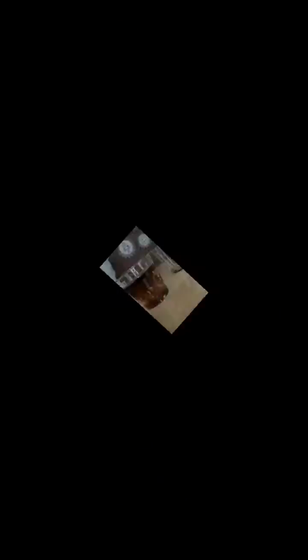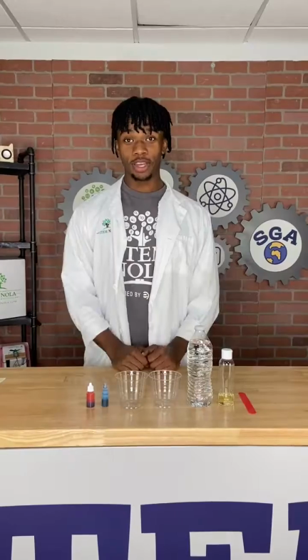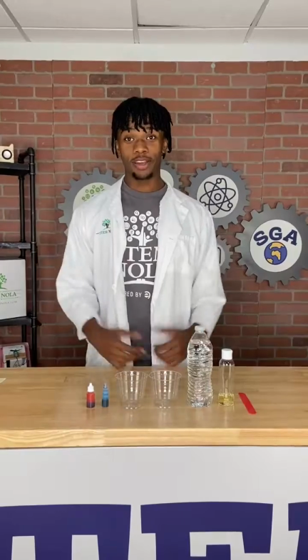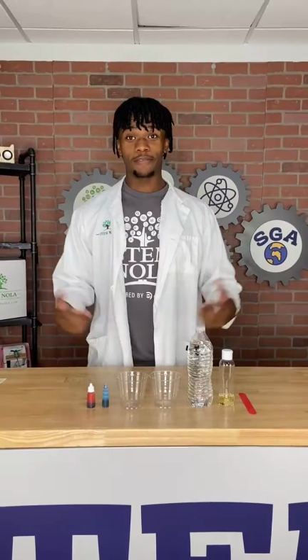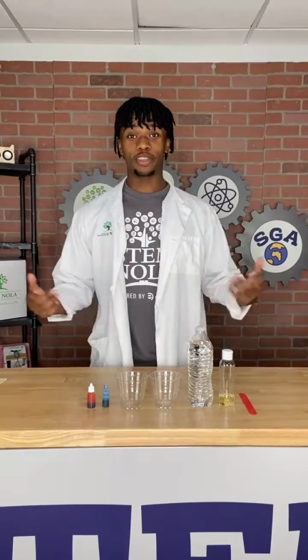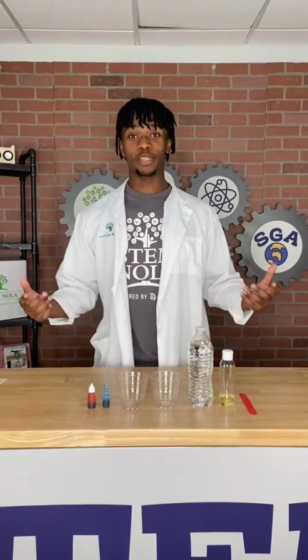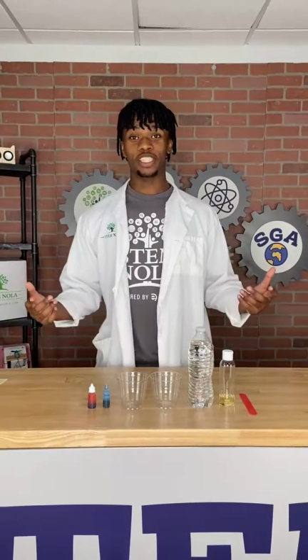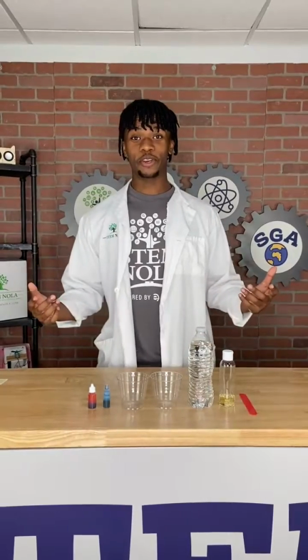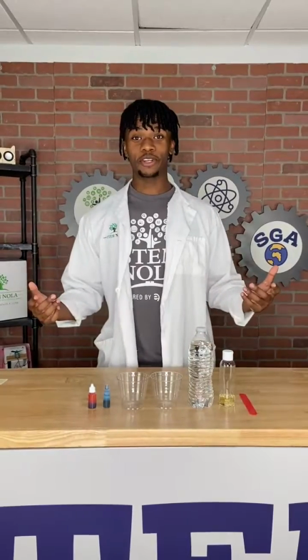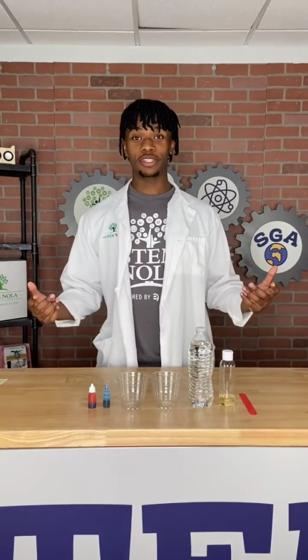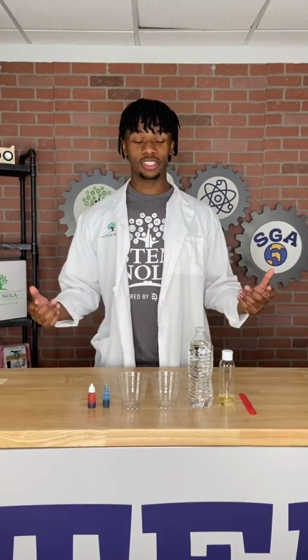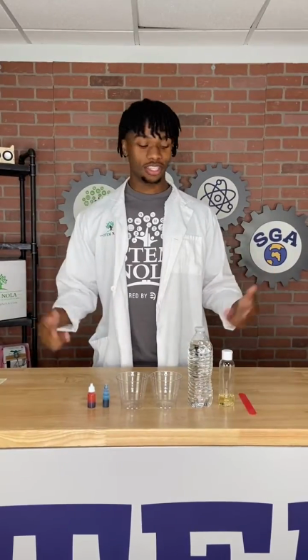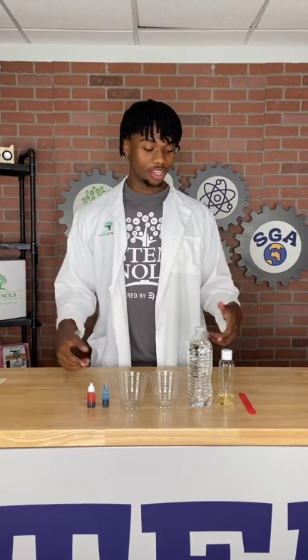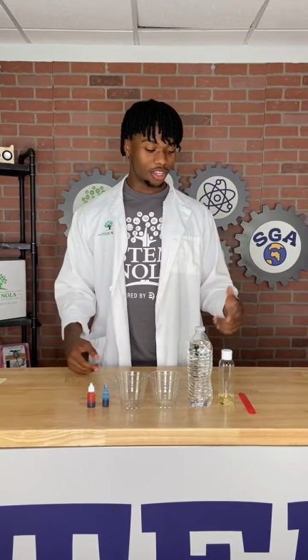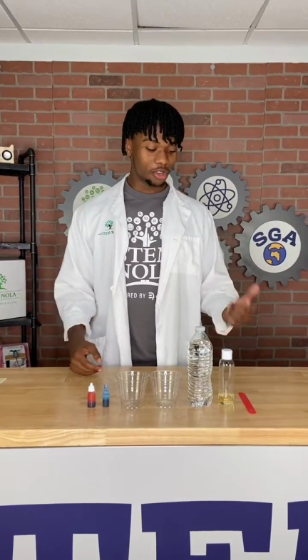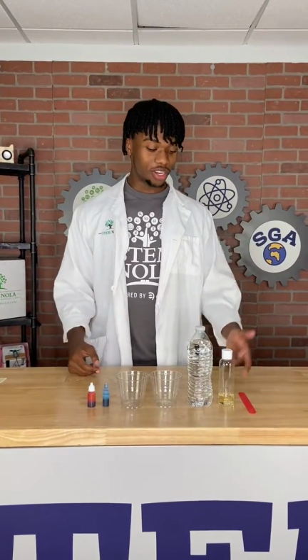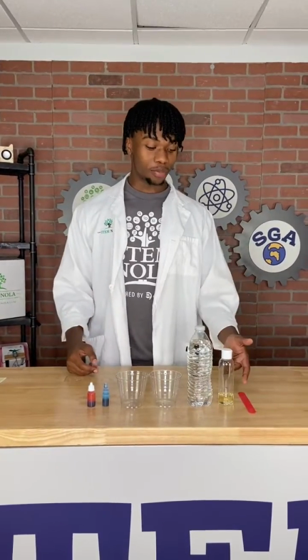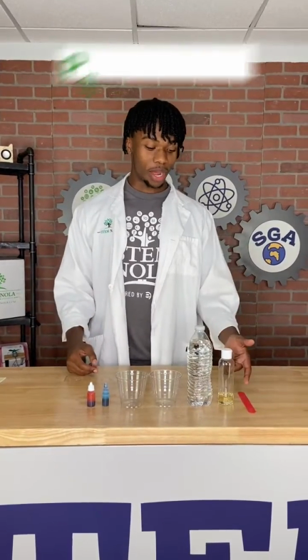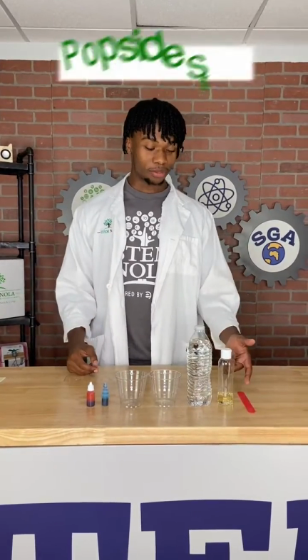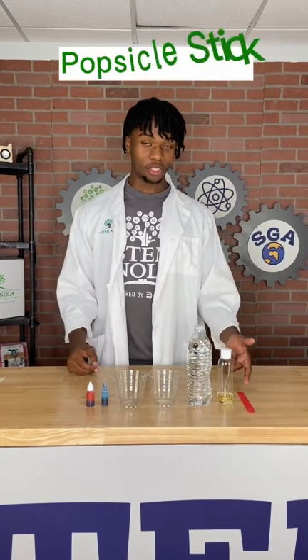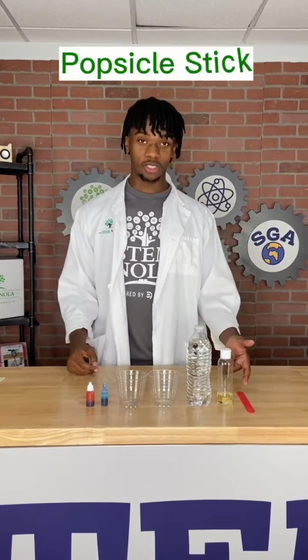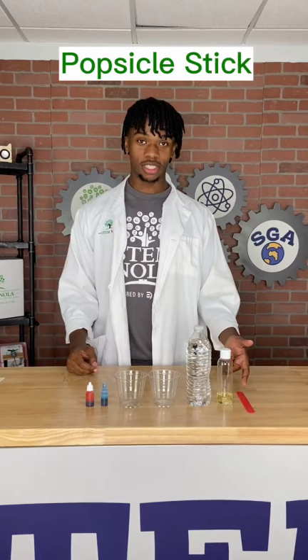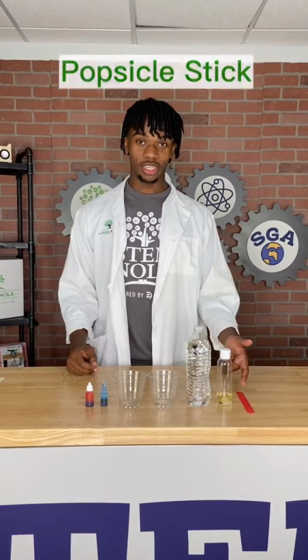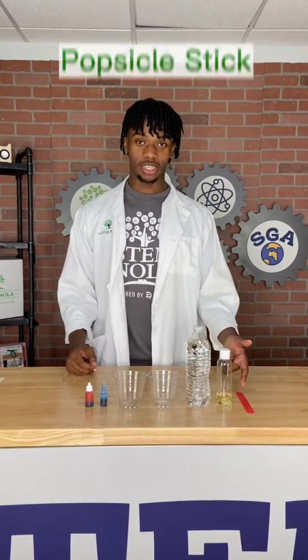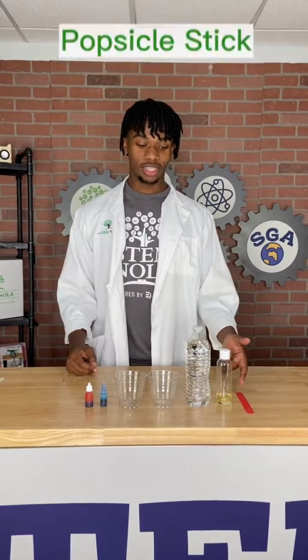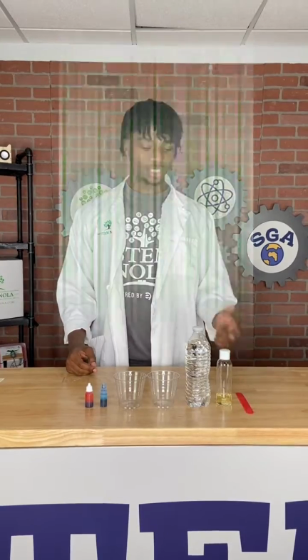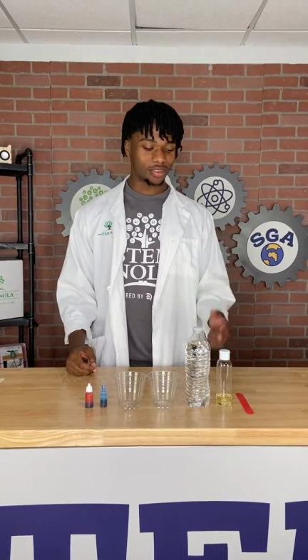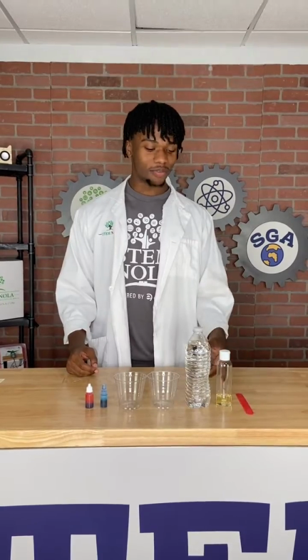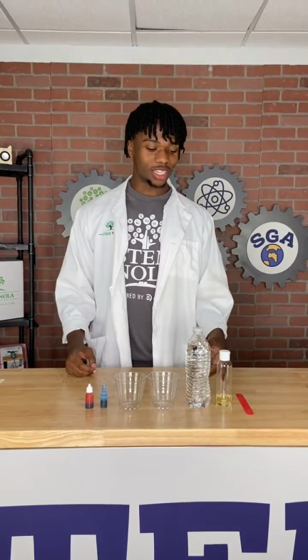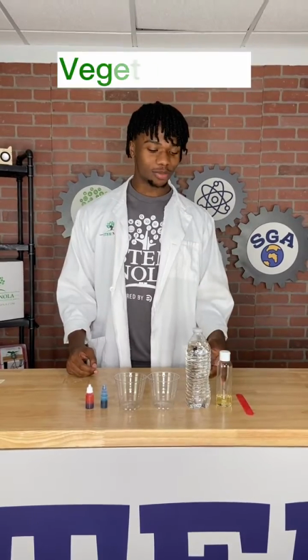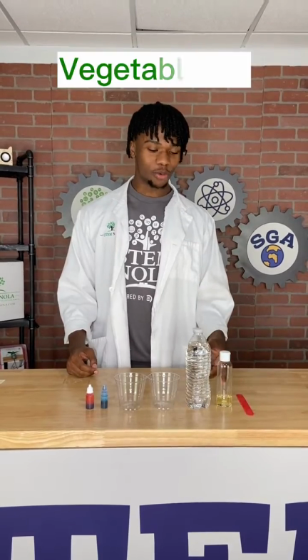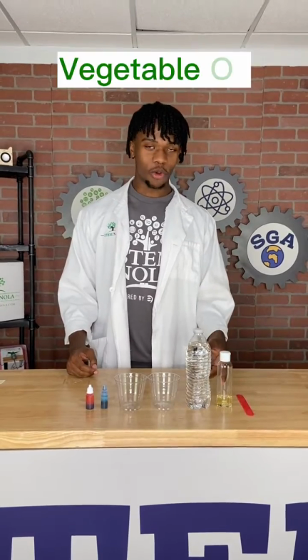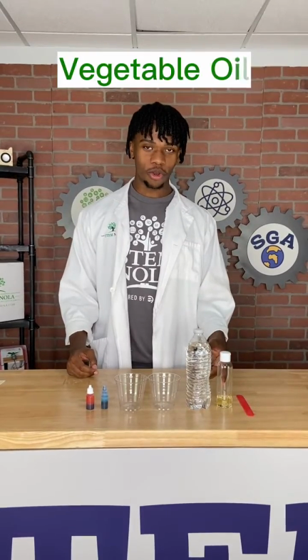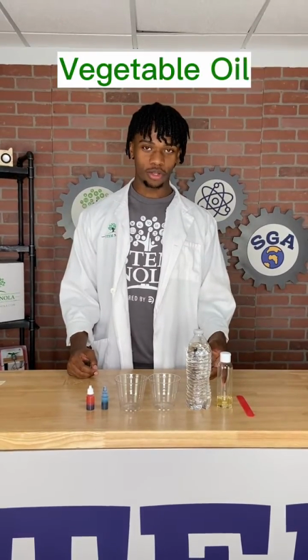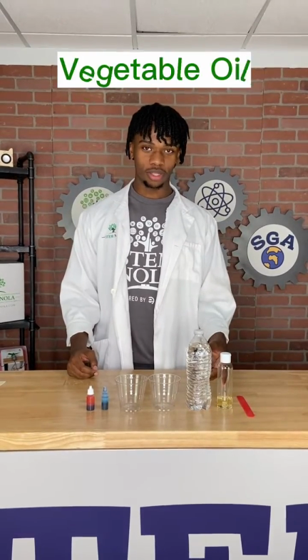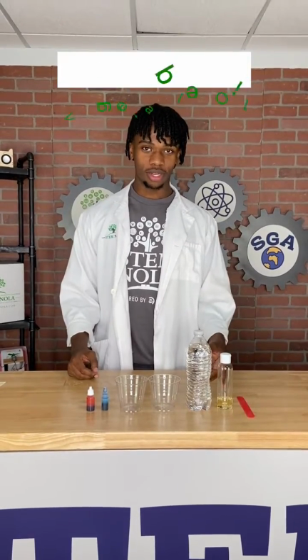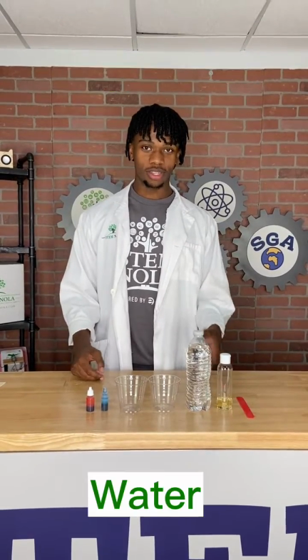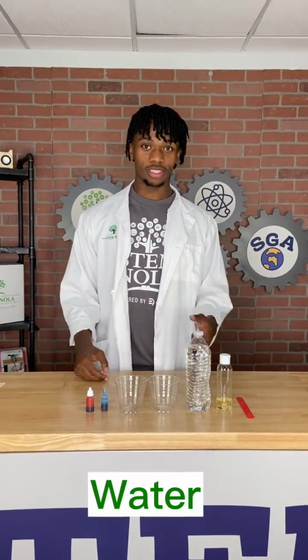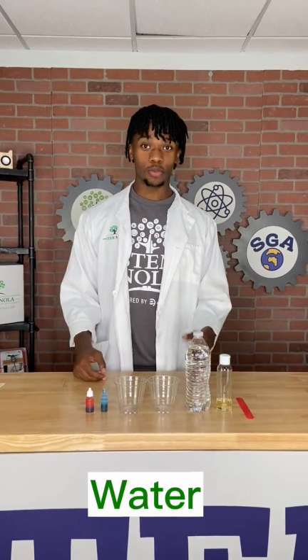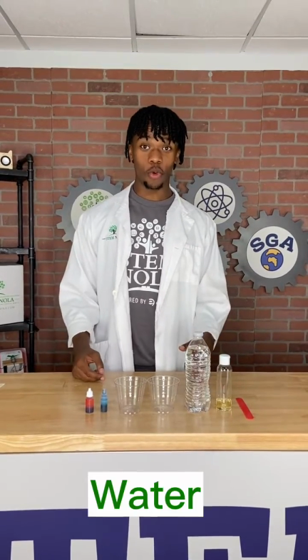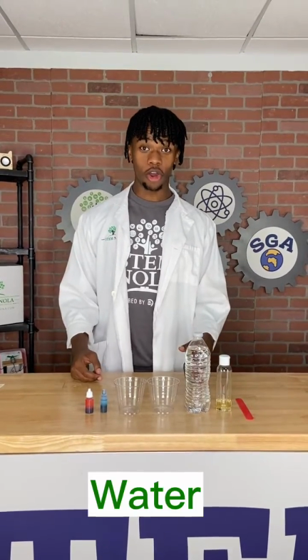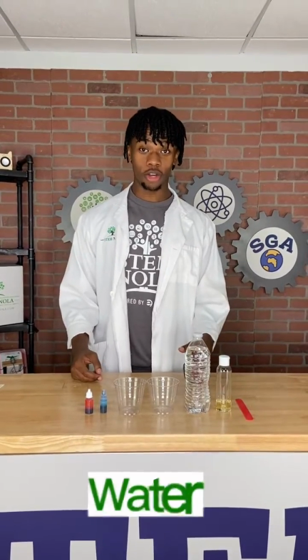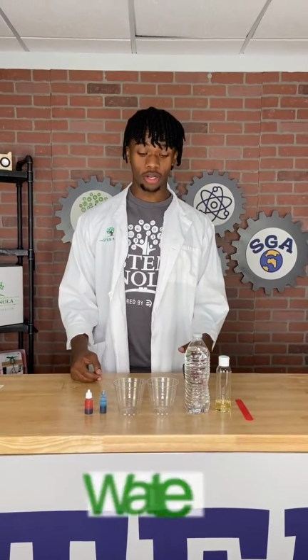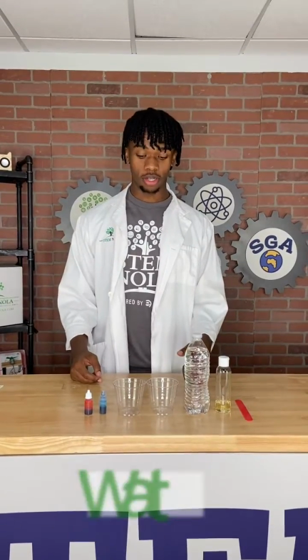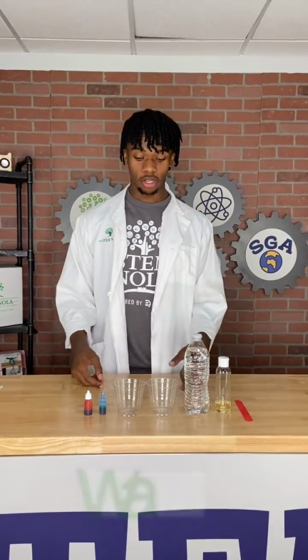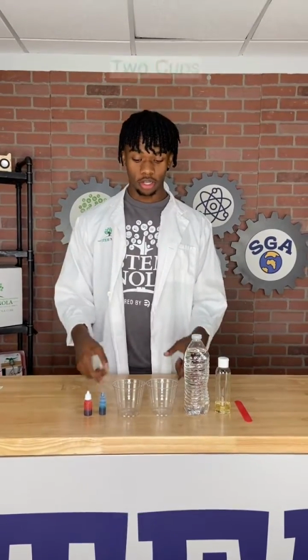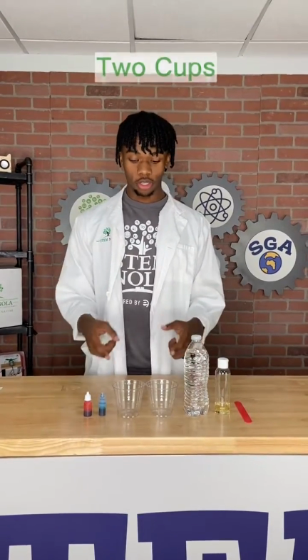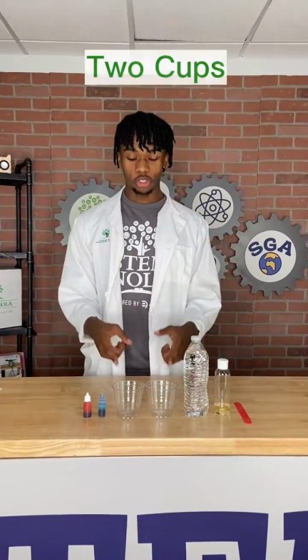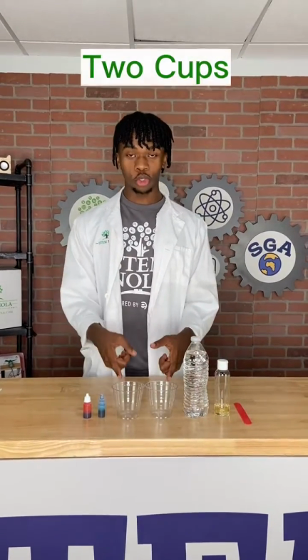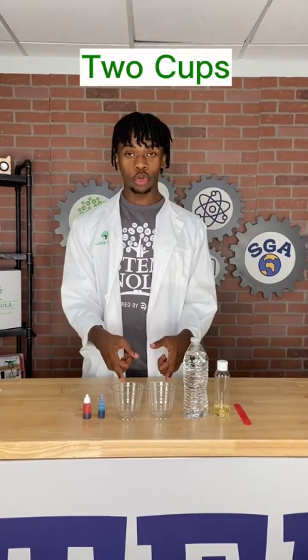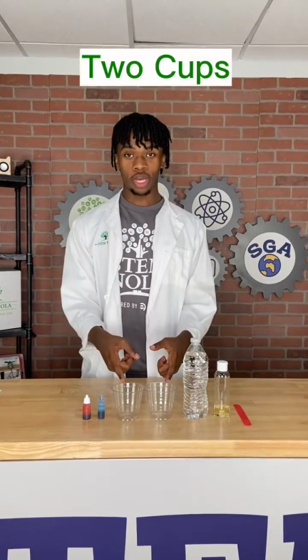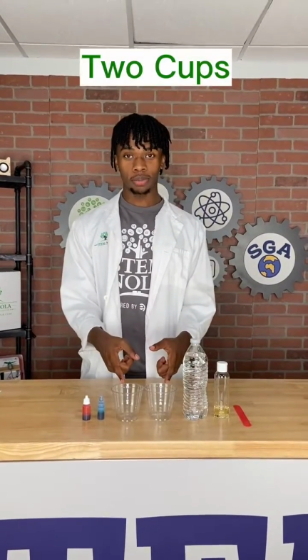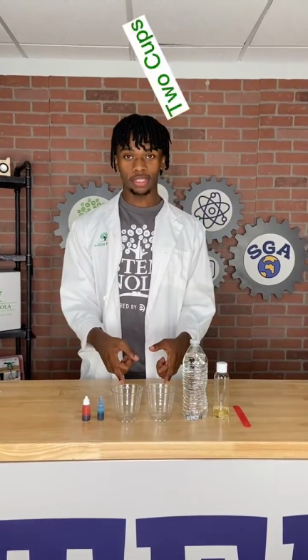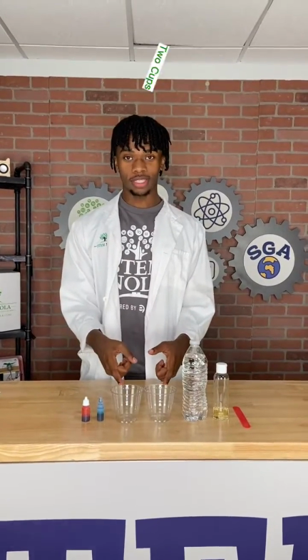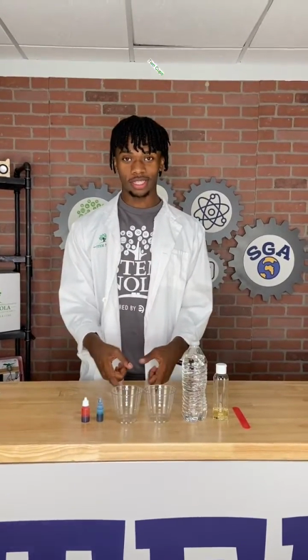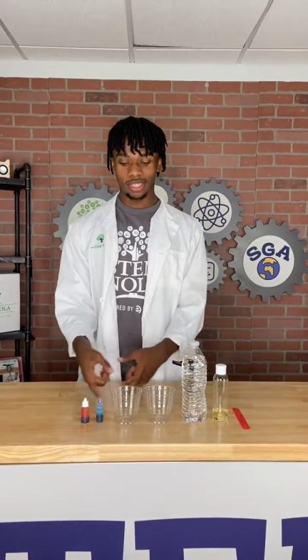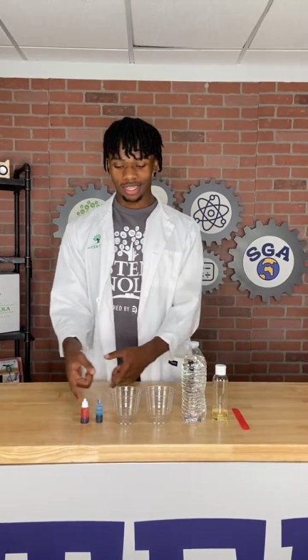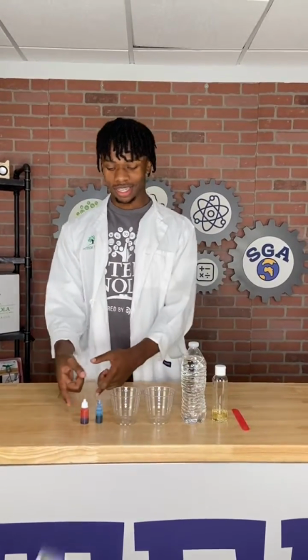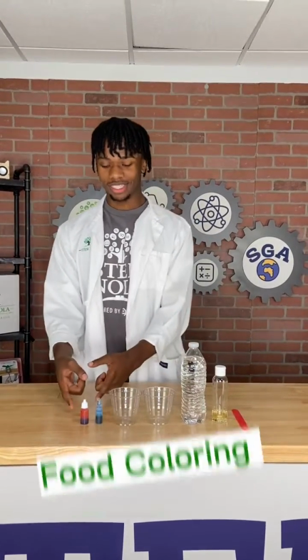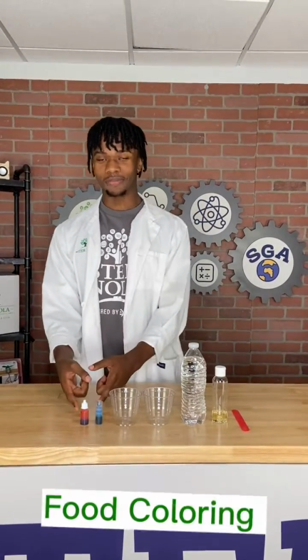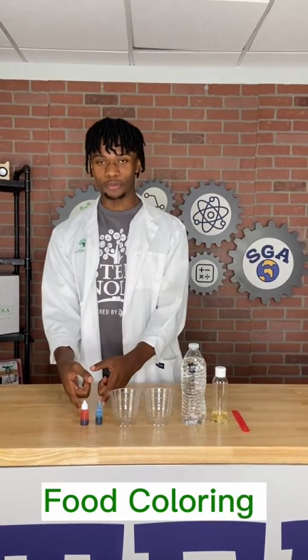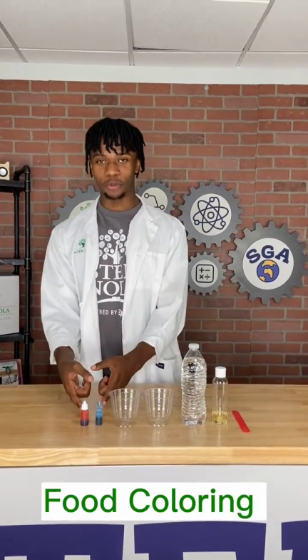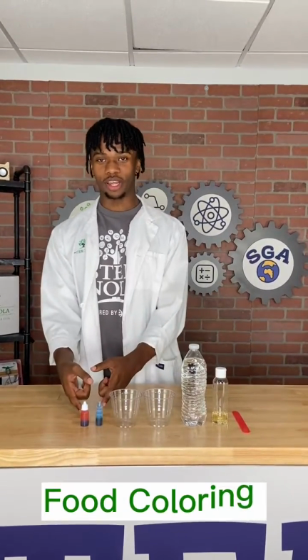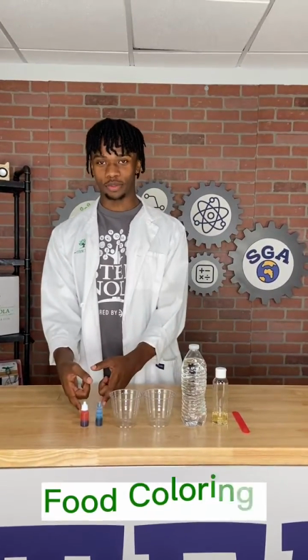For the materials, you'll need a popsicle stick, some vegetable oil, some water, two cups, and some food coloring.